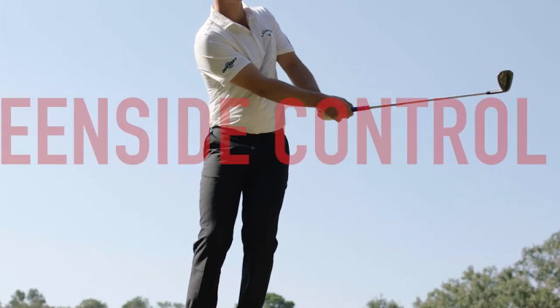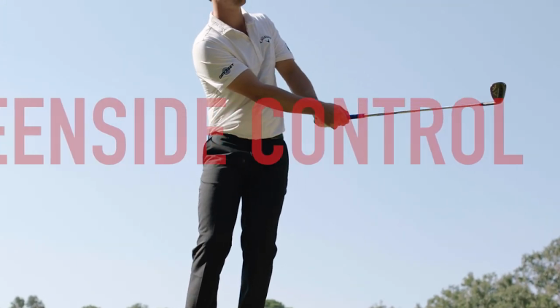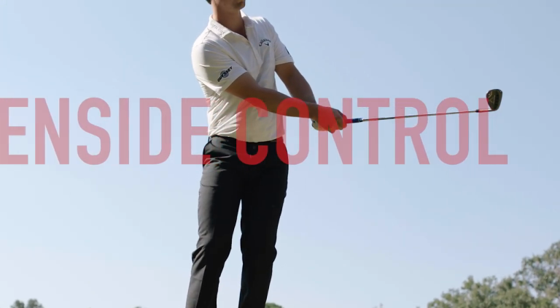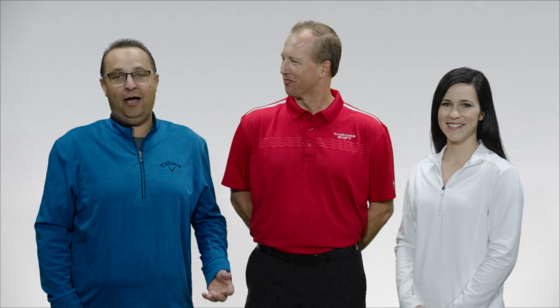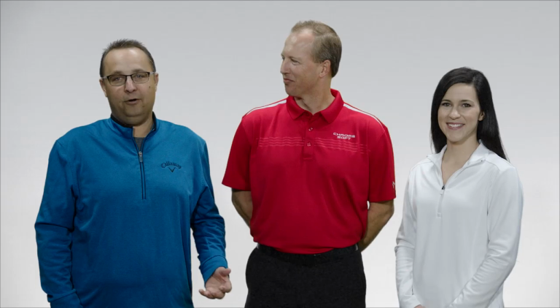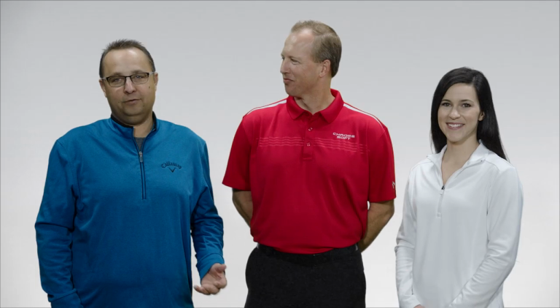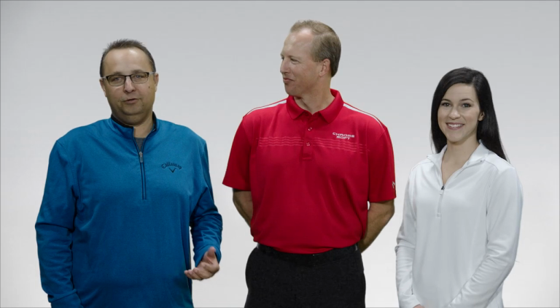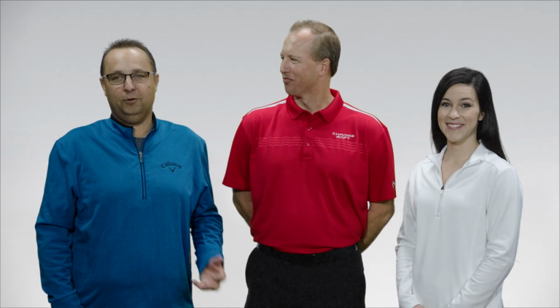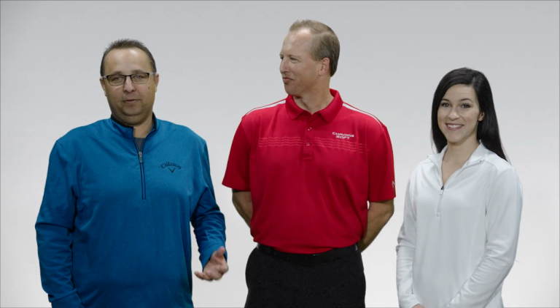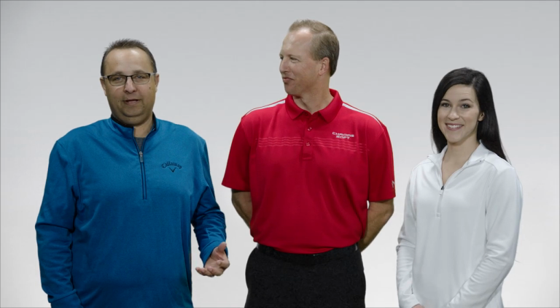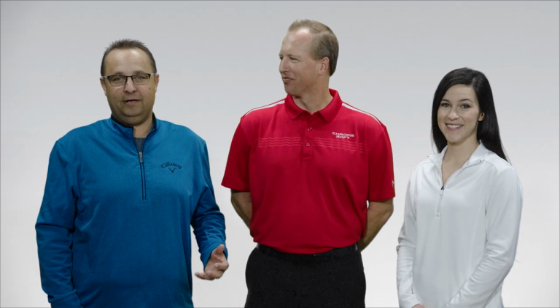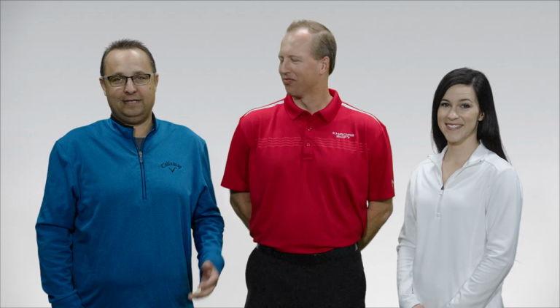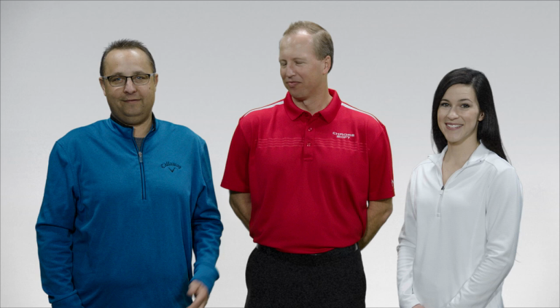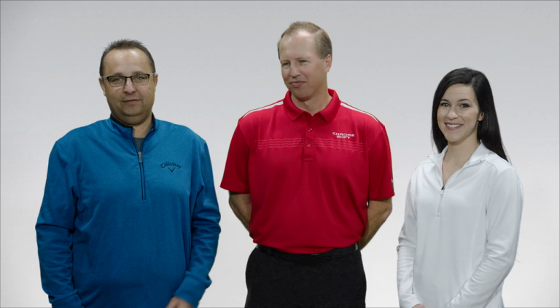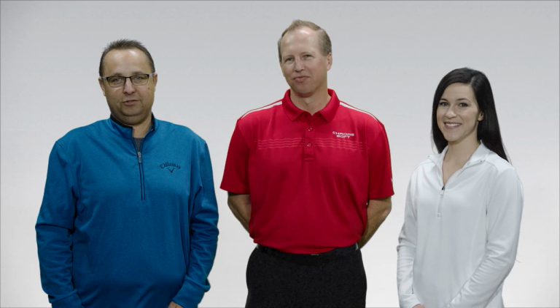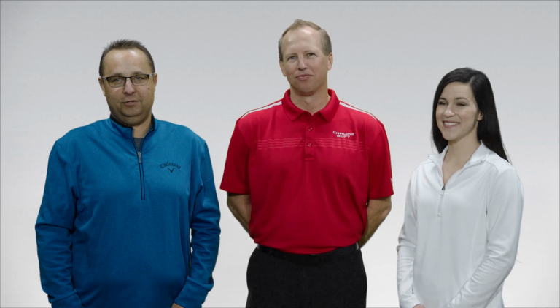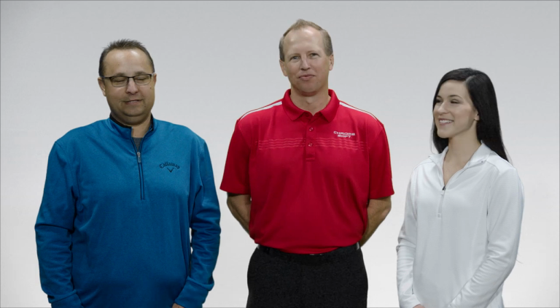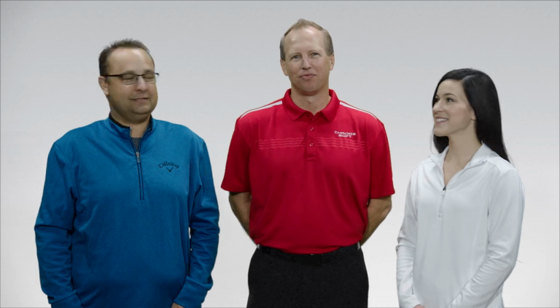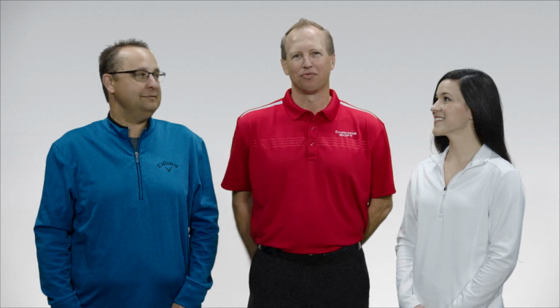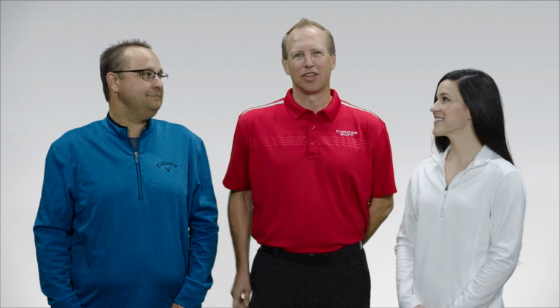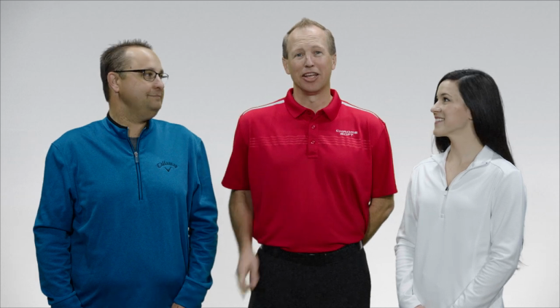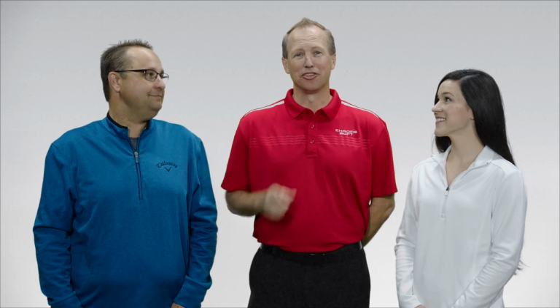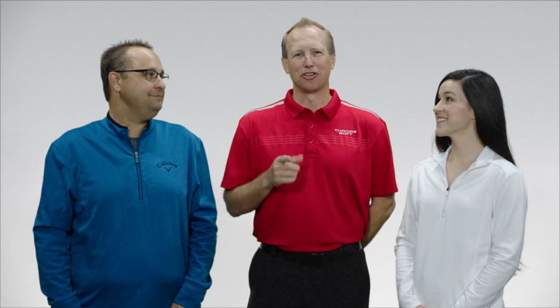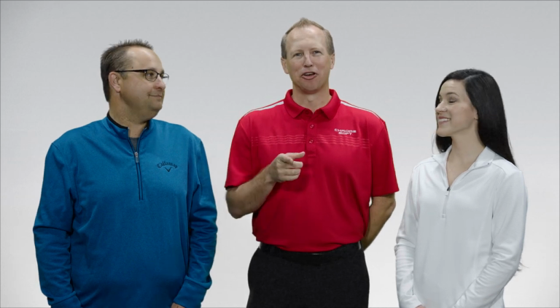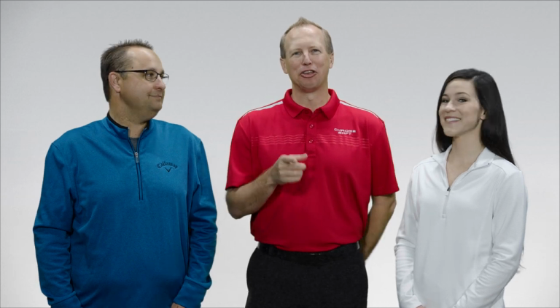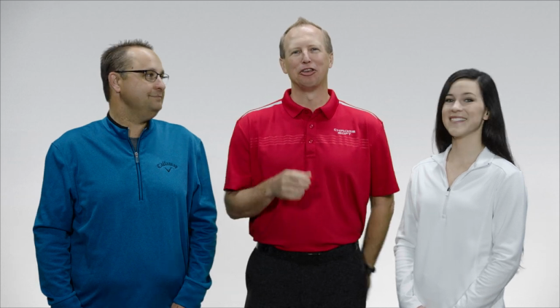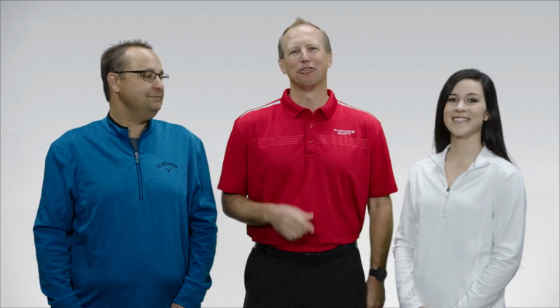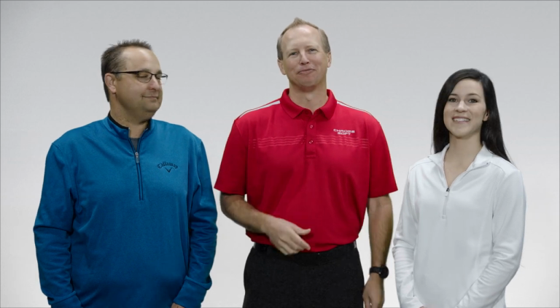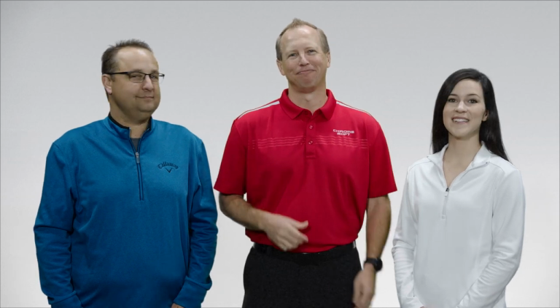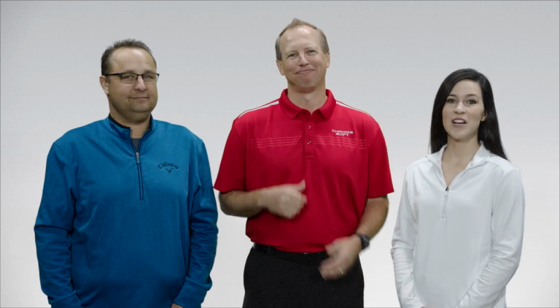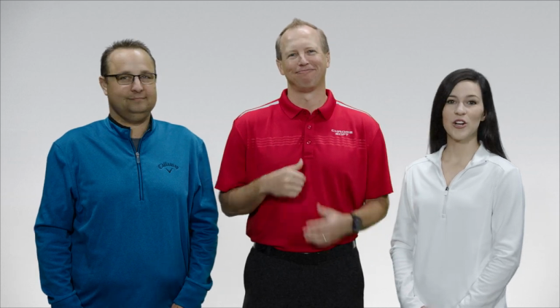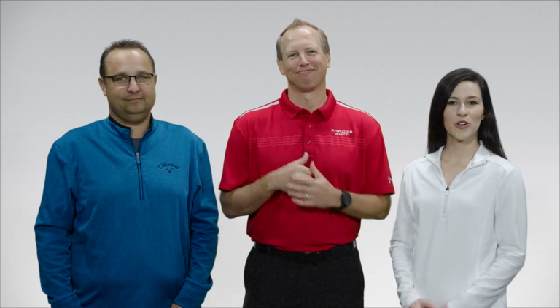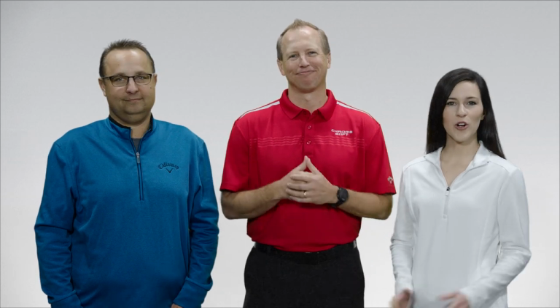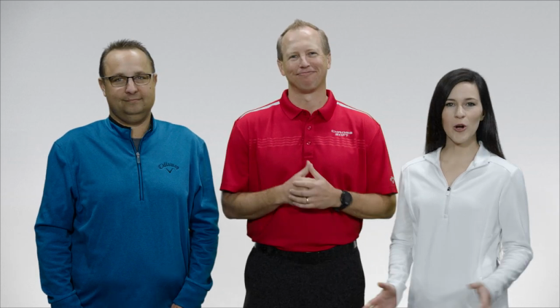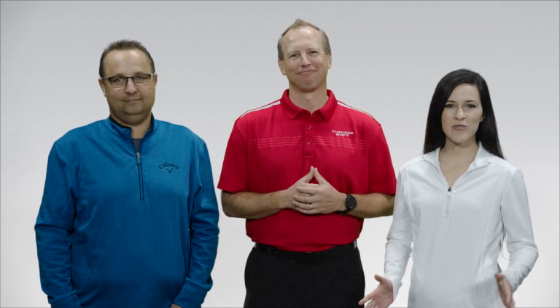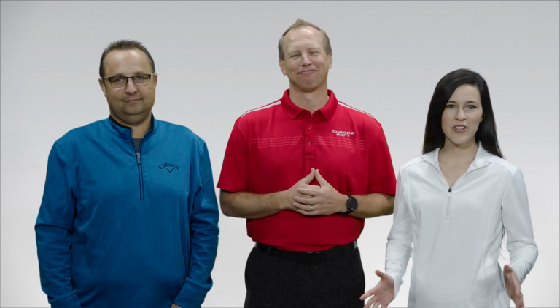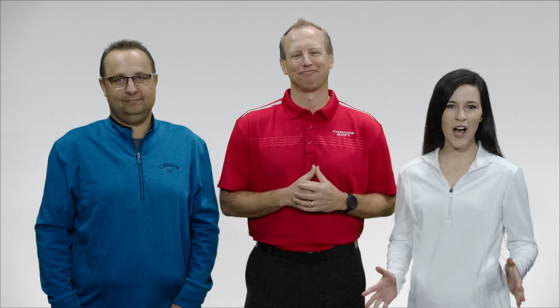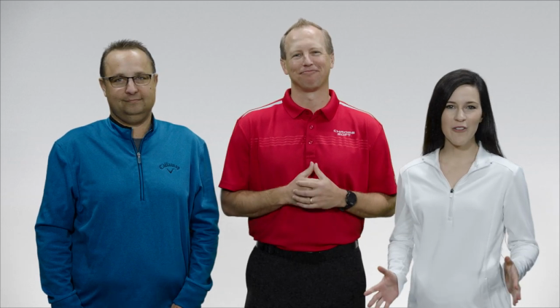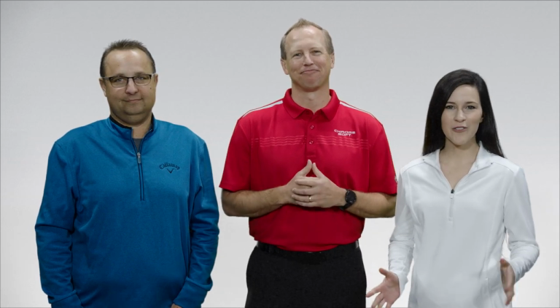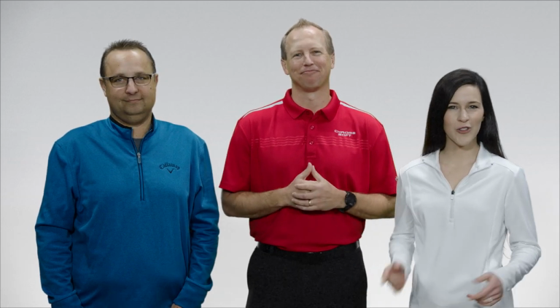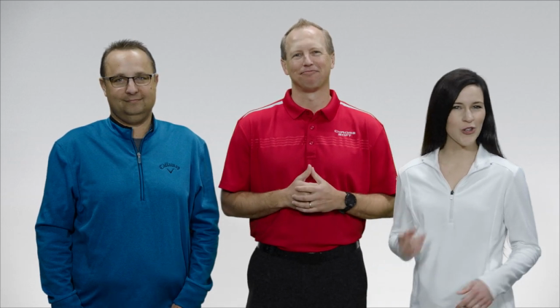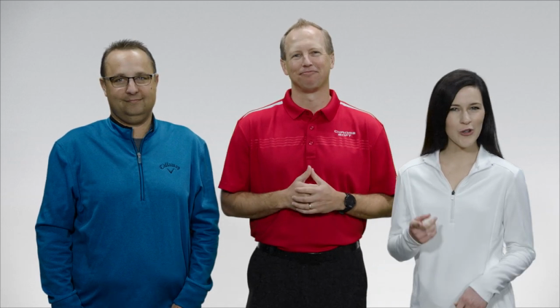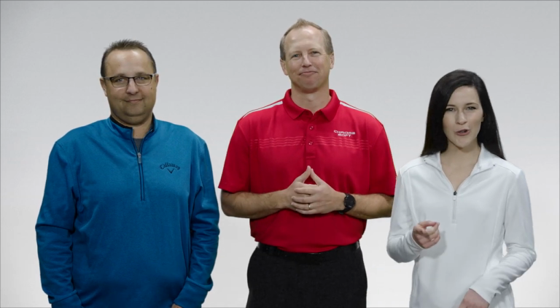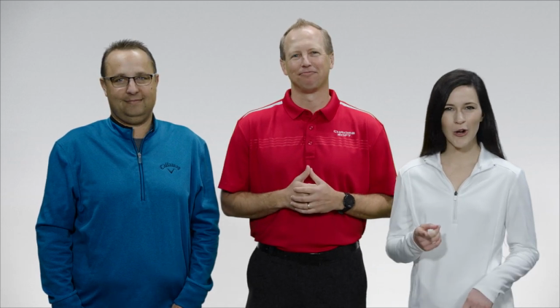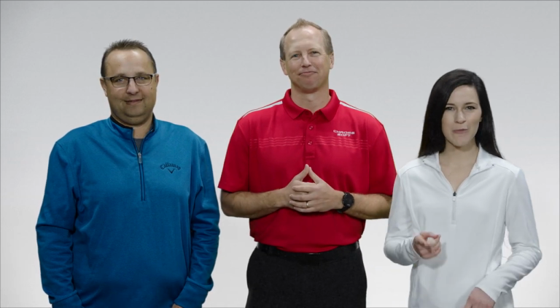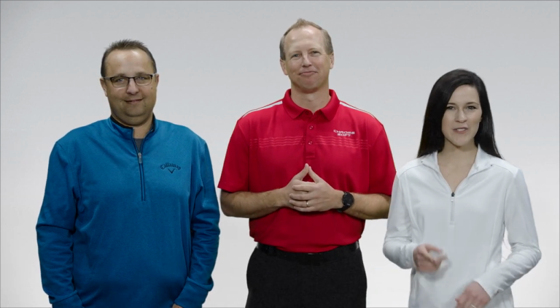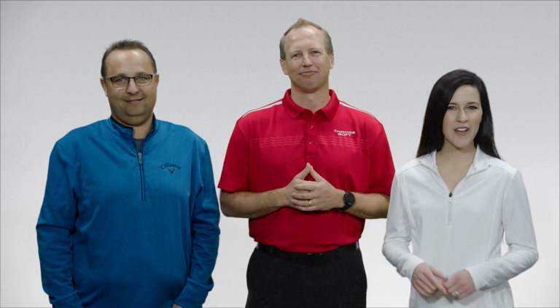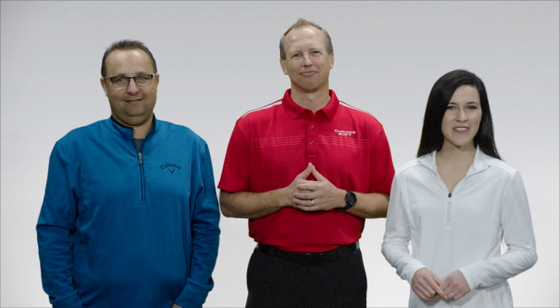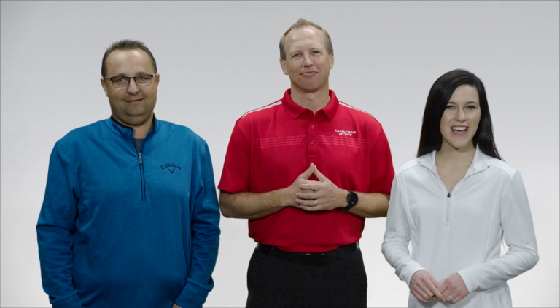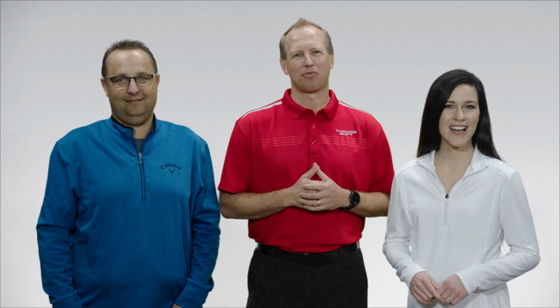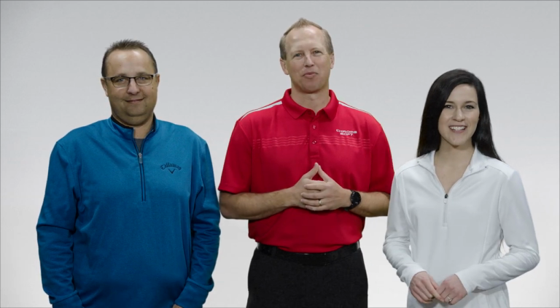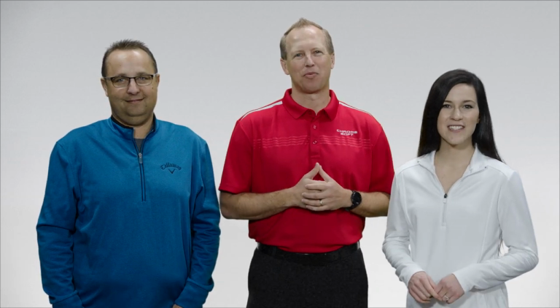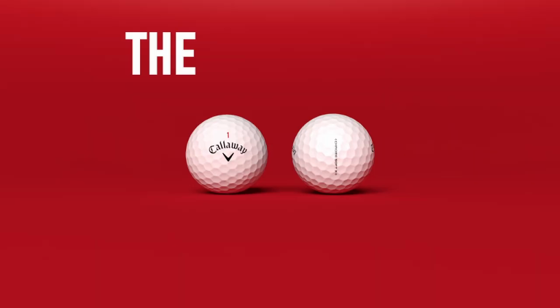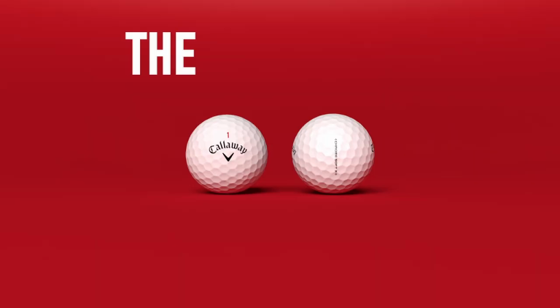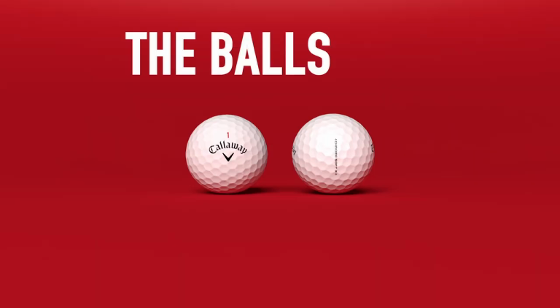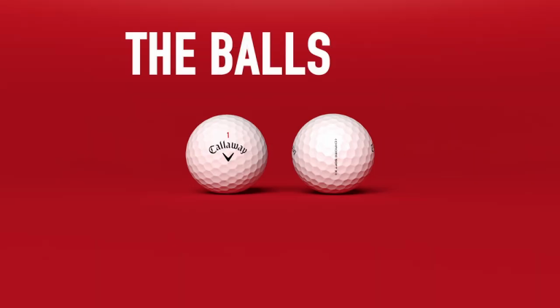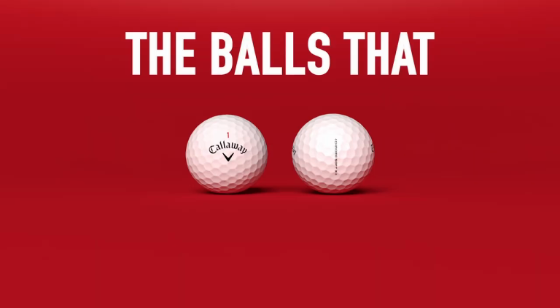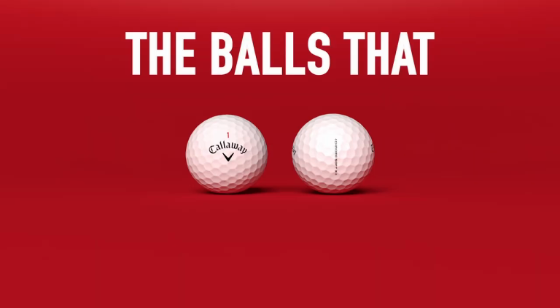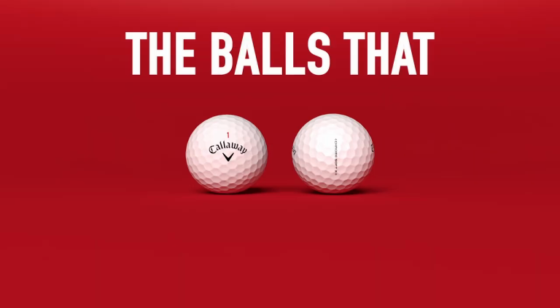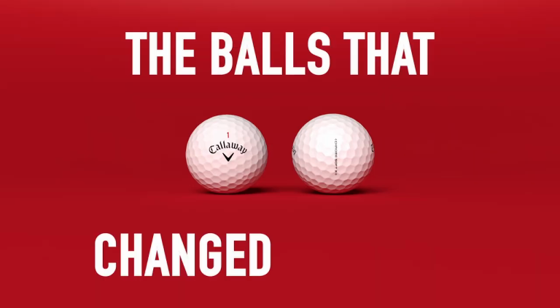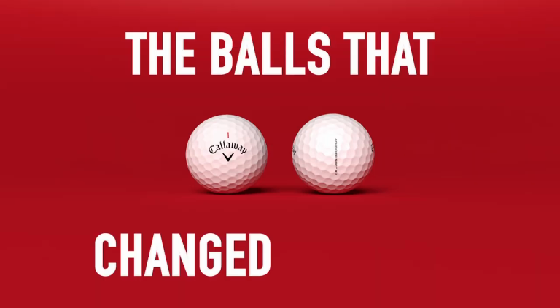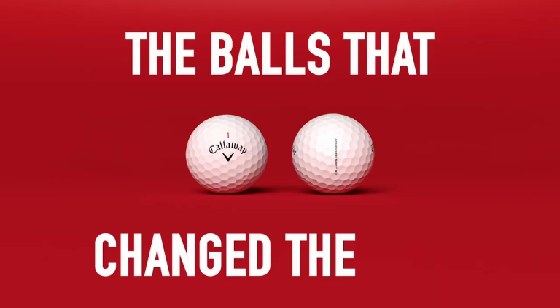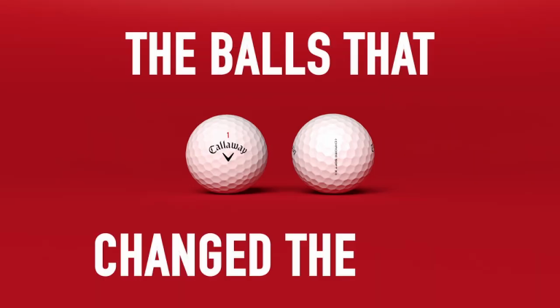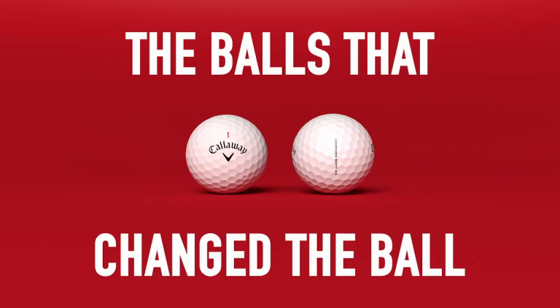Now tour players have a choice and so do you. Chrome Soft or the new Chrome Soft X — the balls that change the ball.